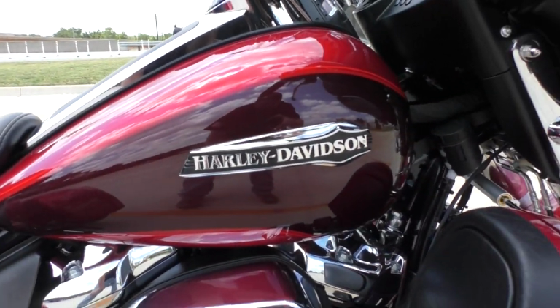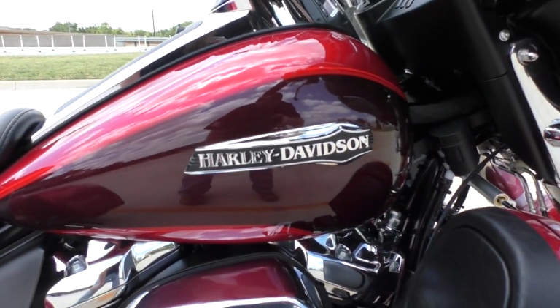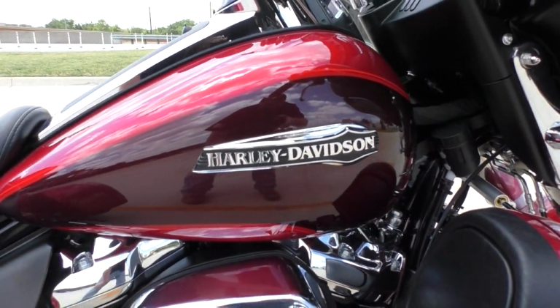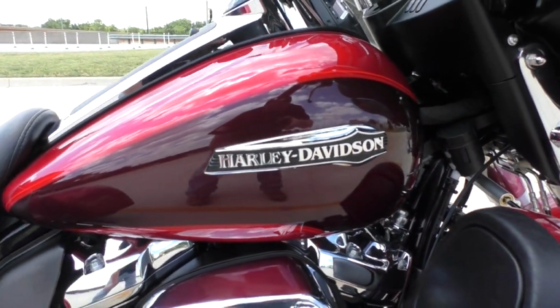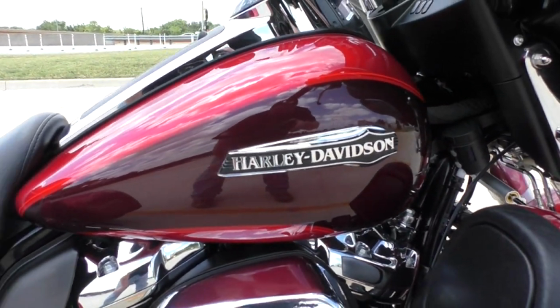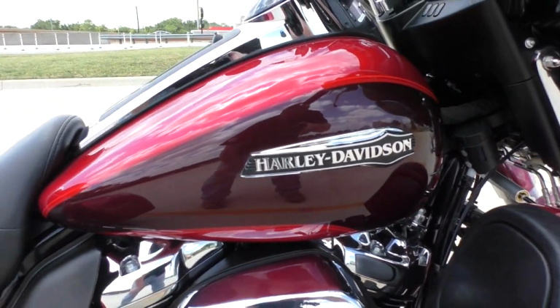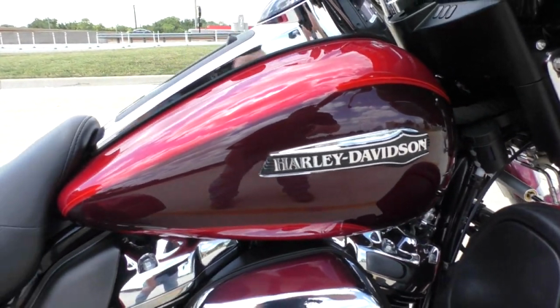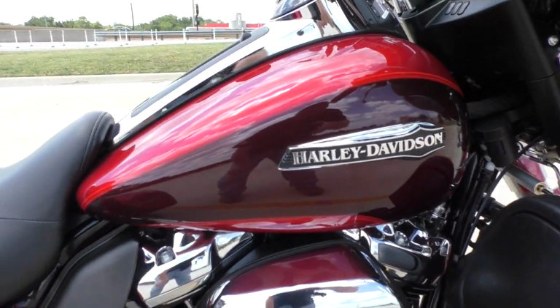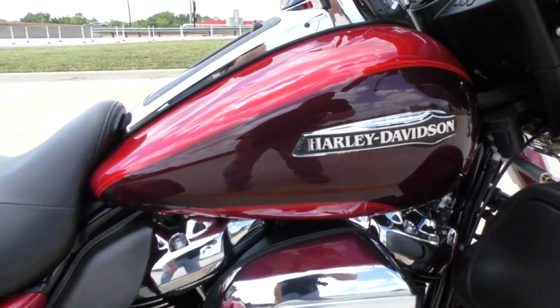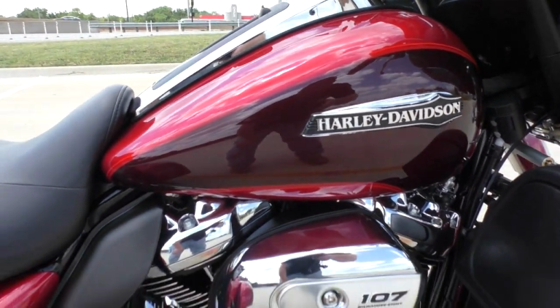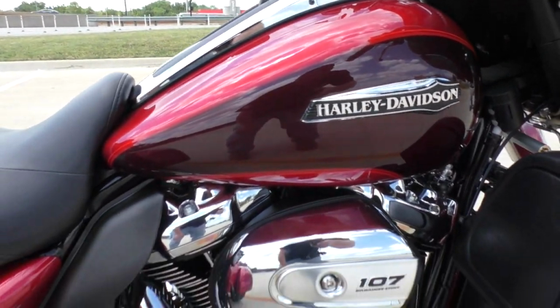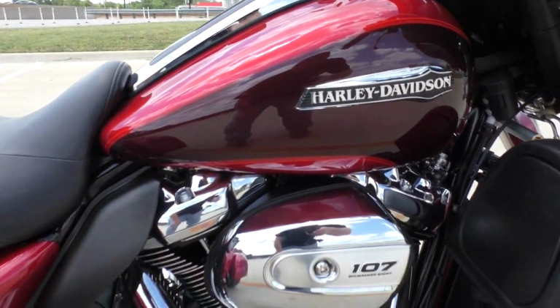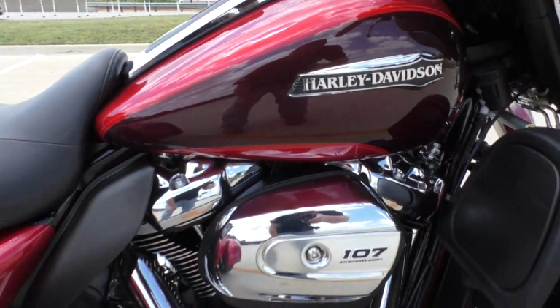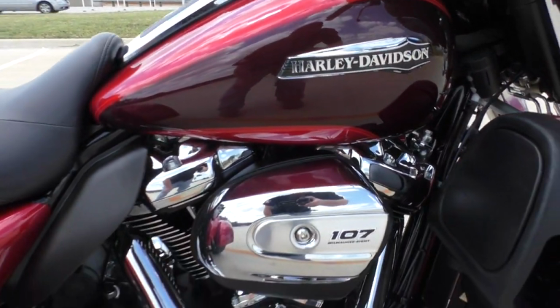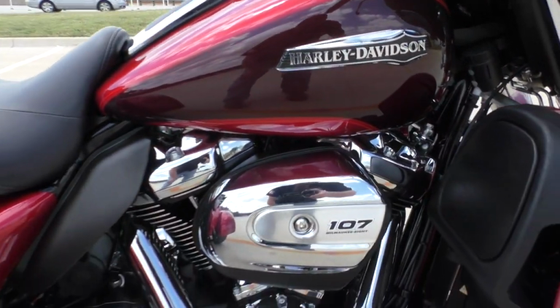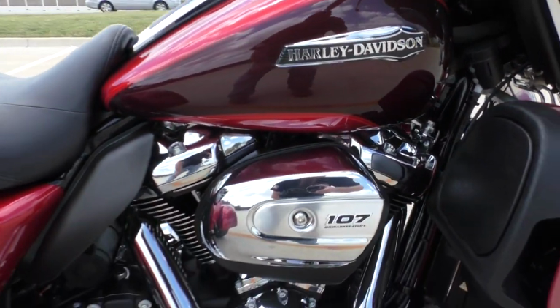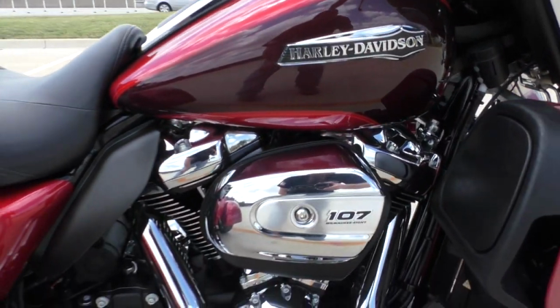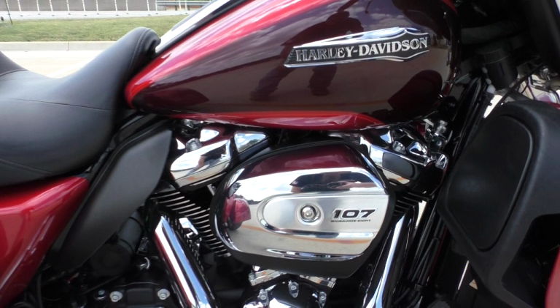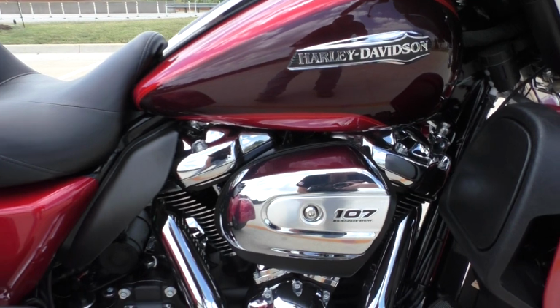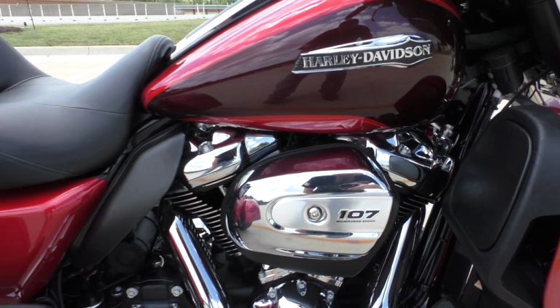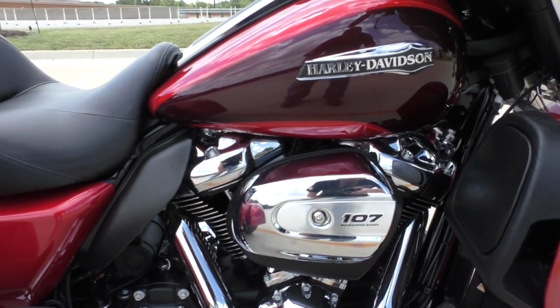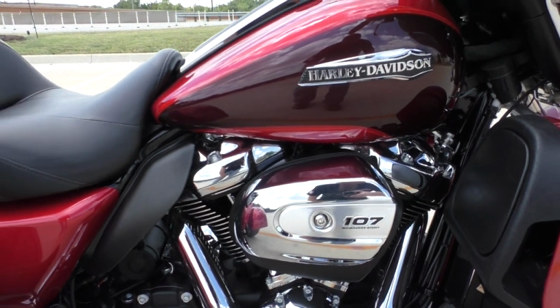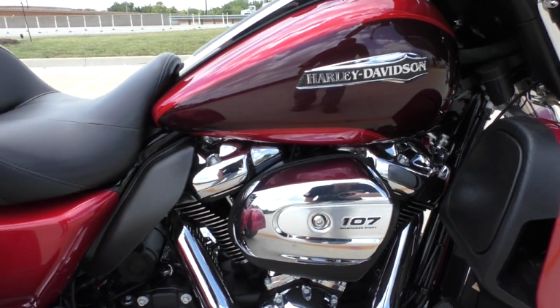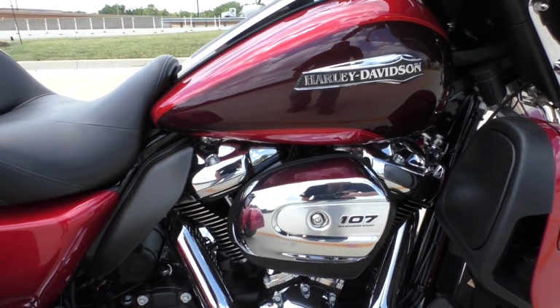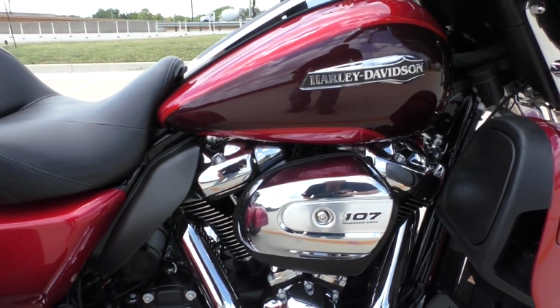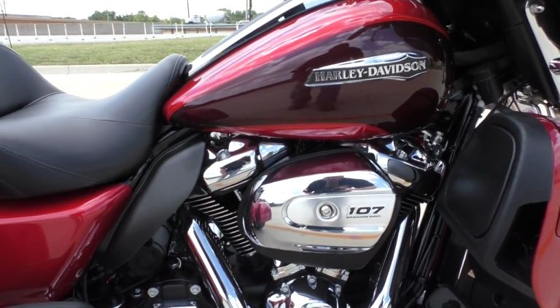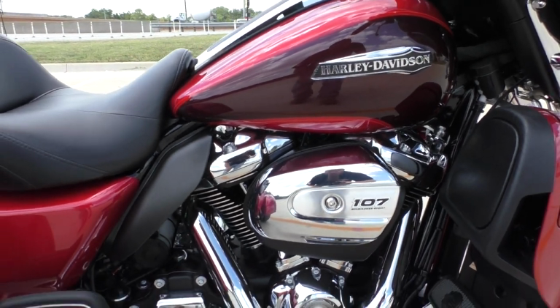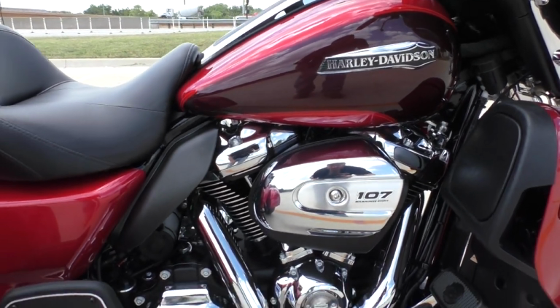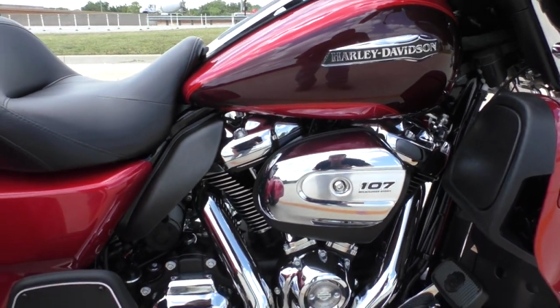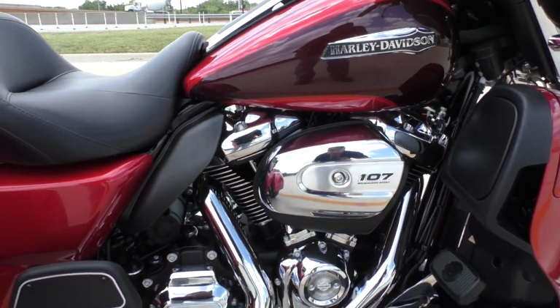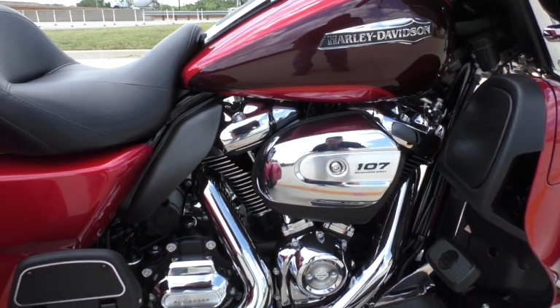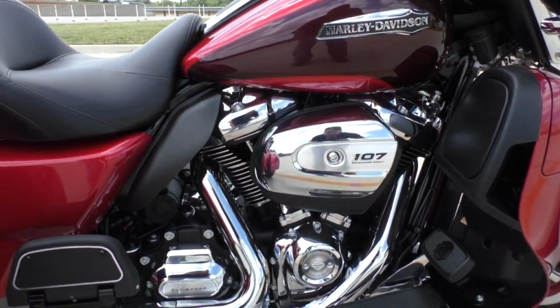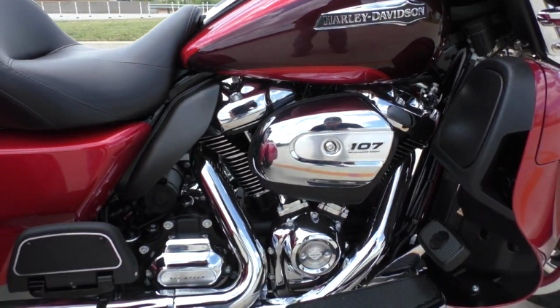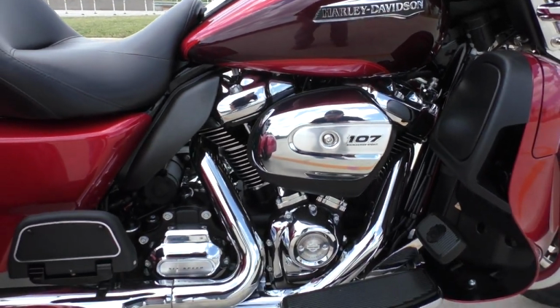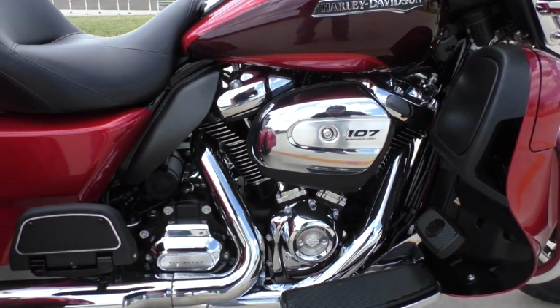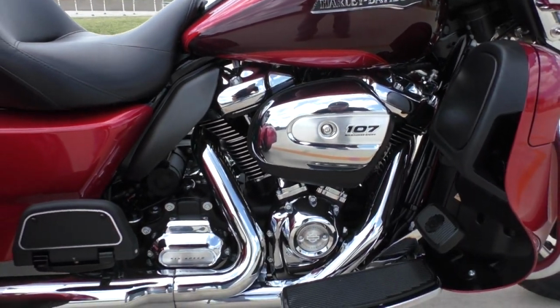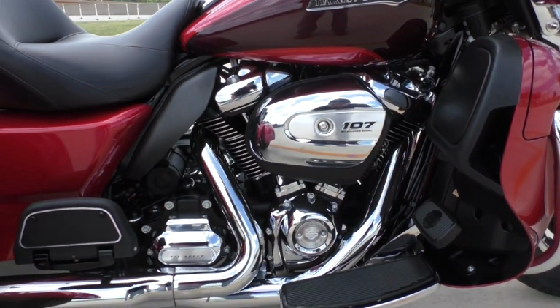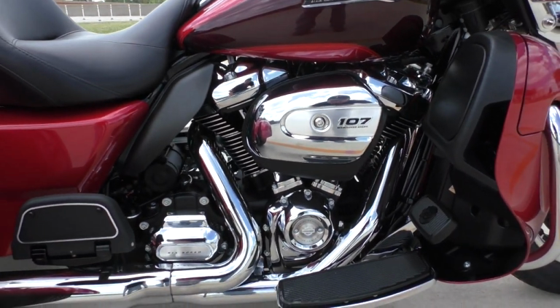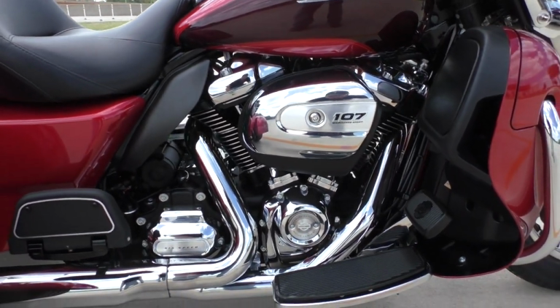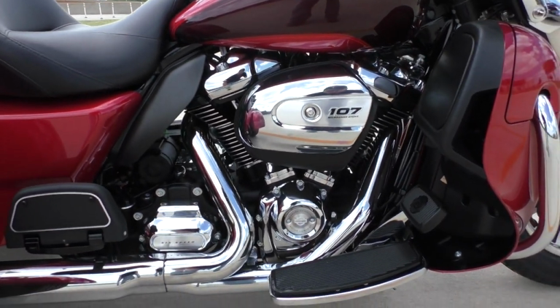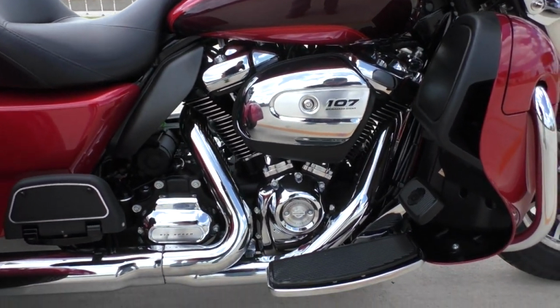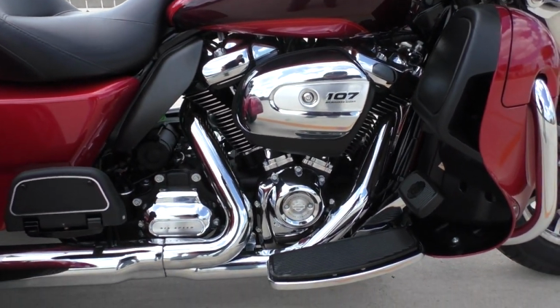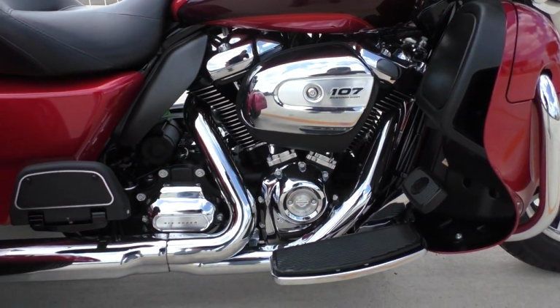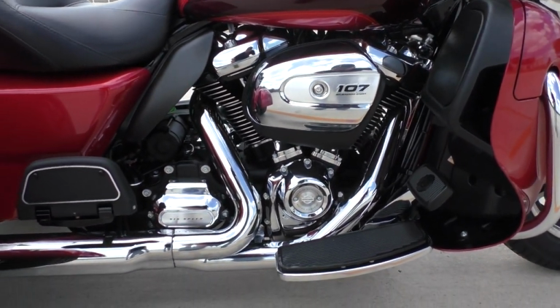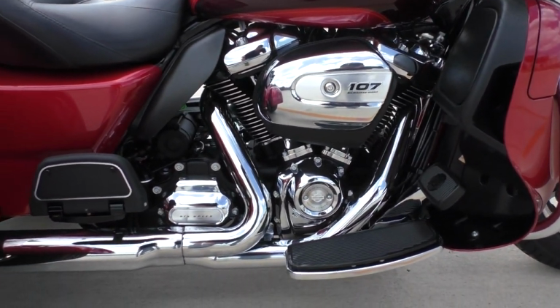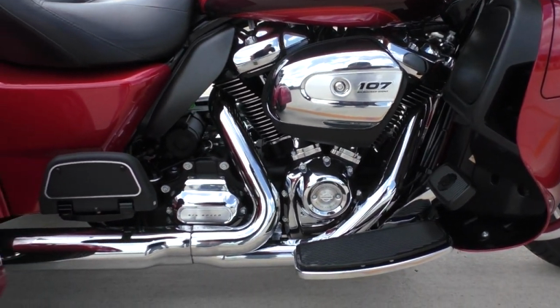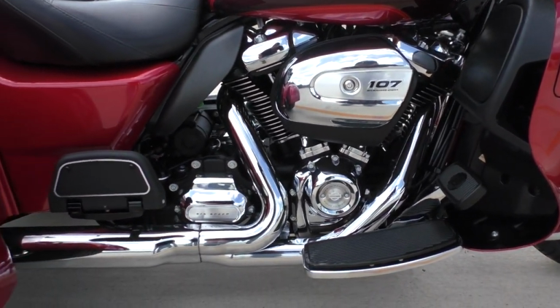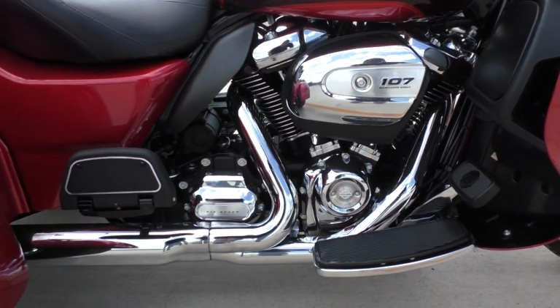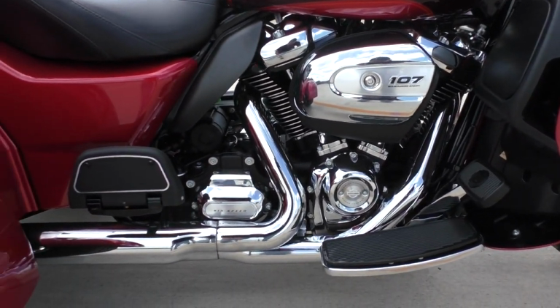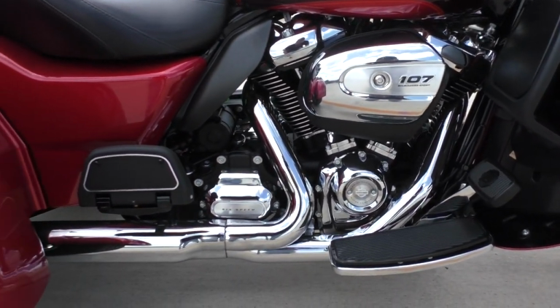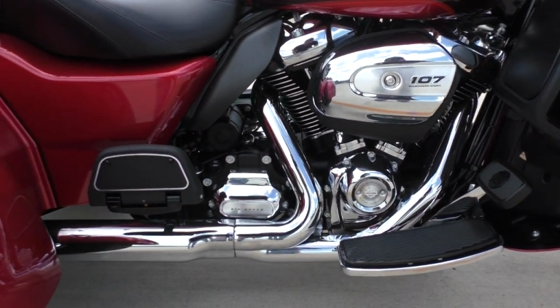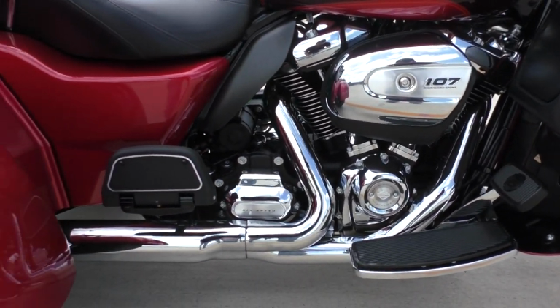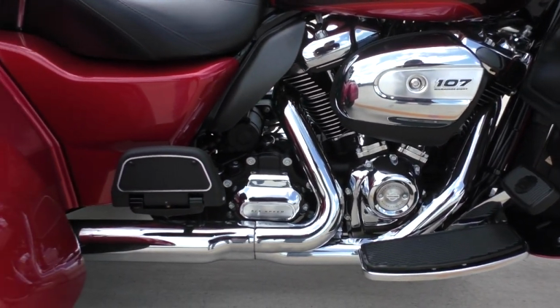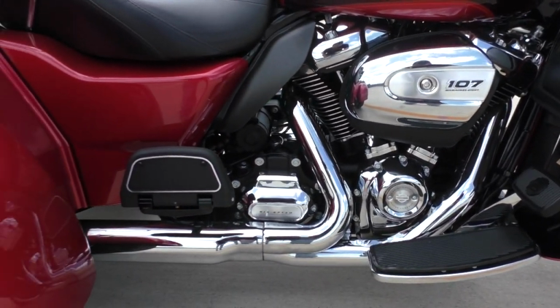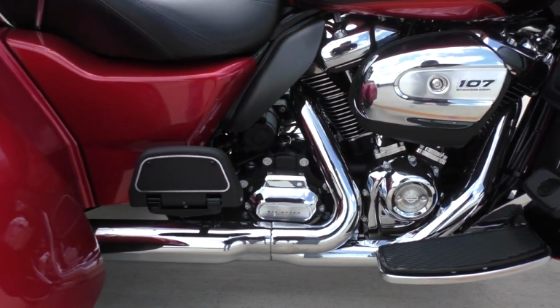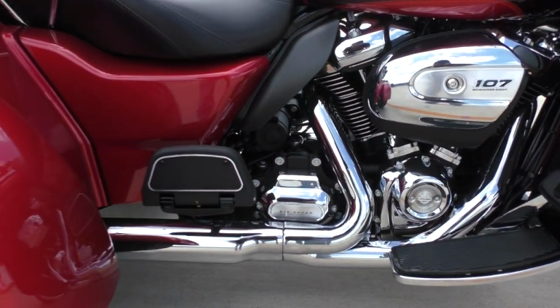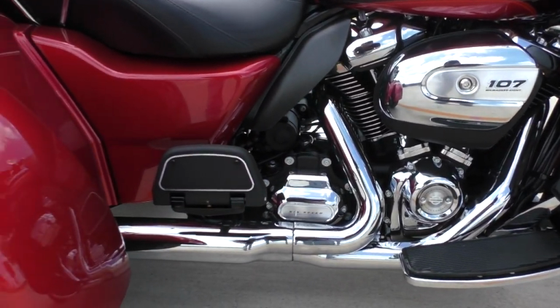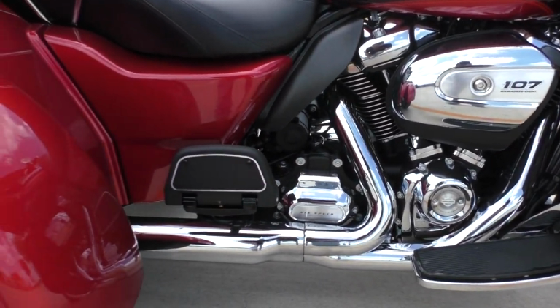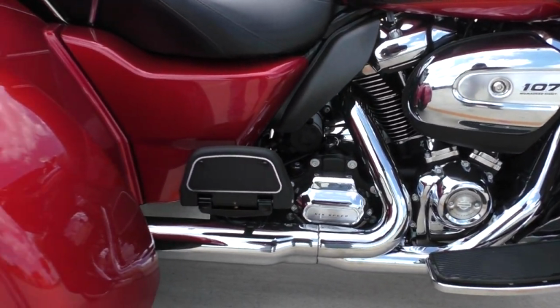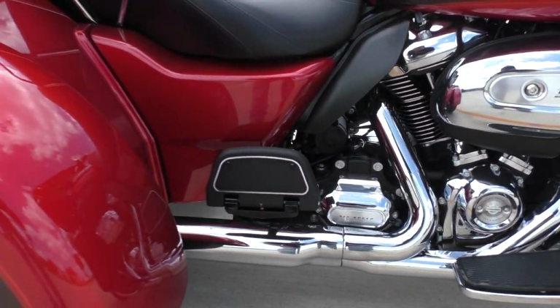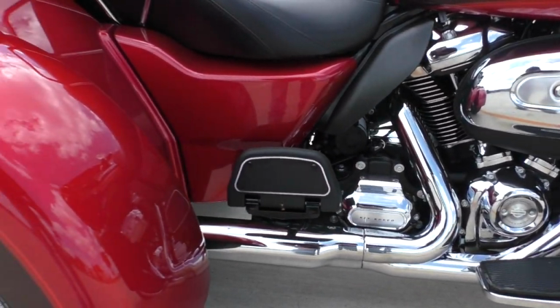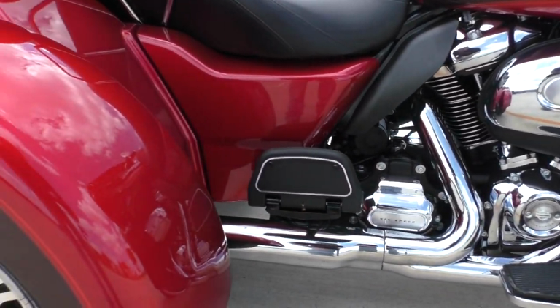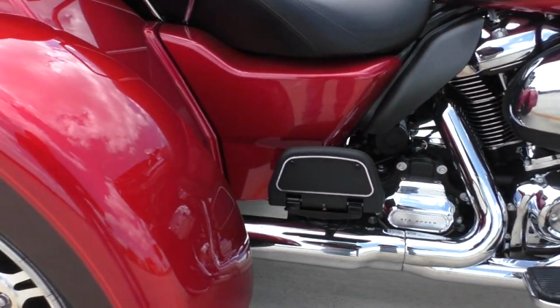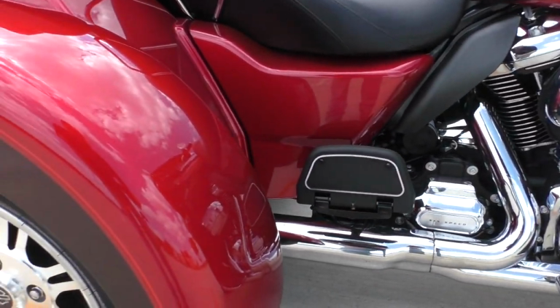It's got the 107-inch fuel-injected Milwaukee 8 with a six-speed transmission.